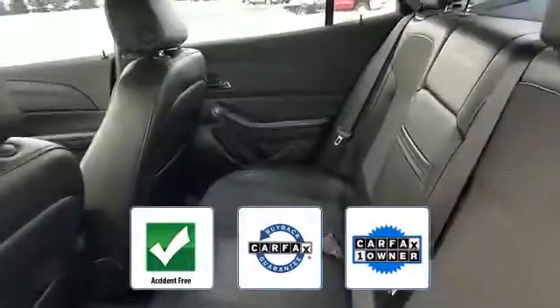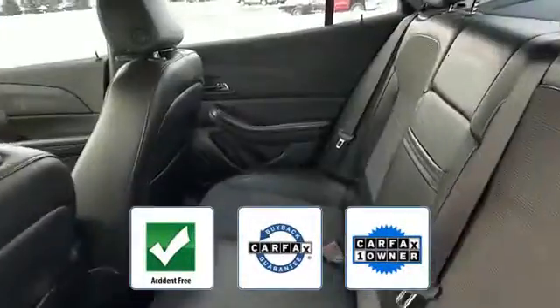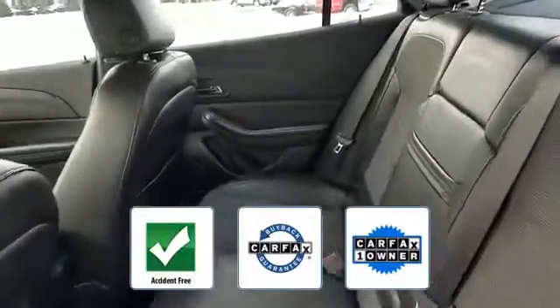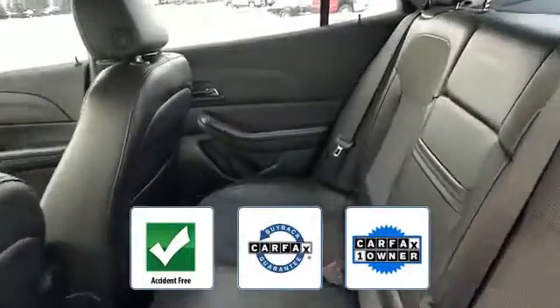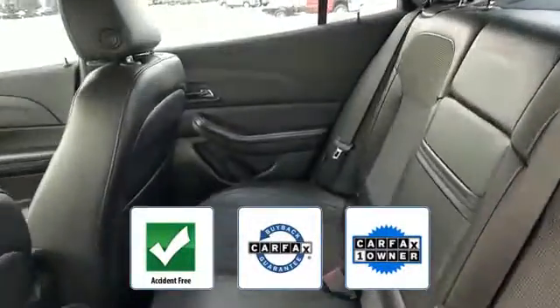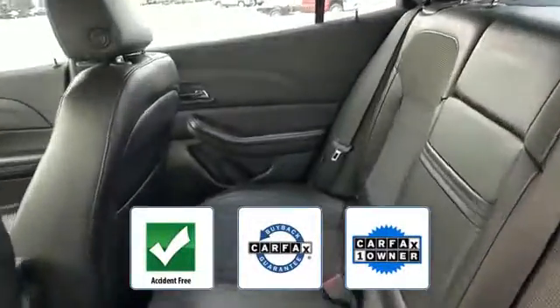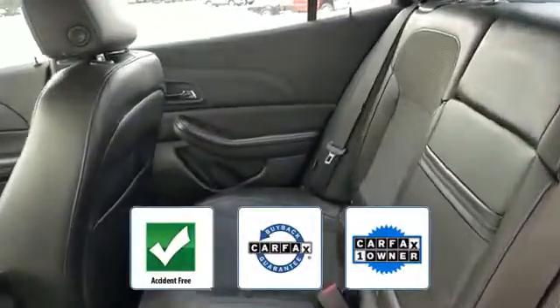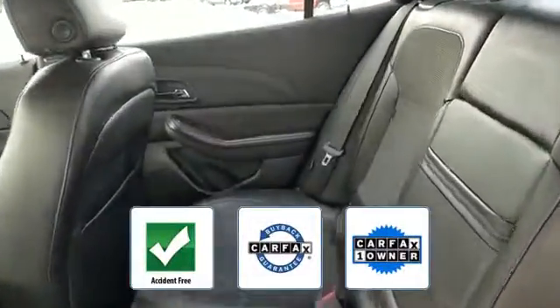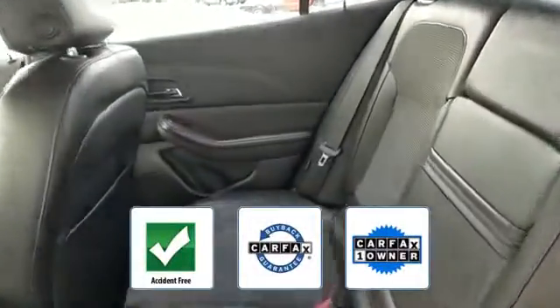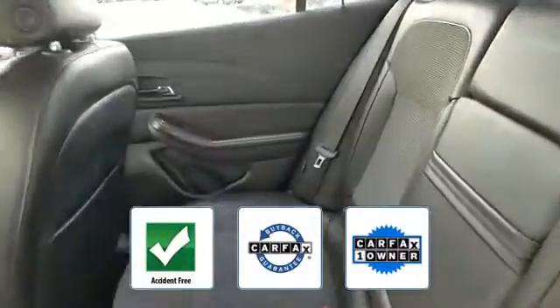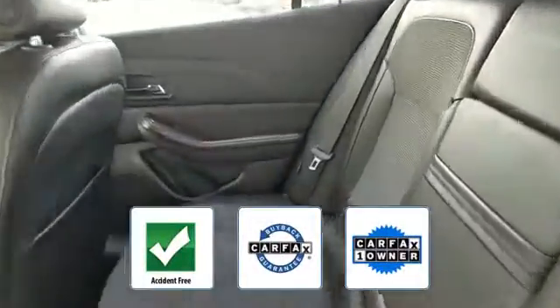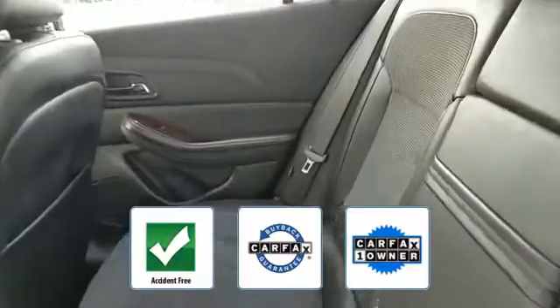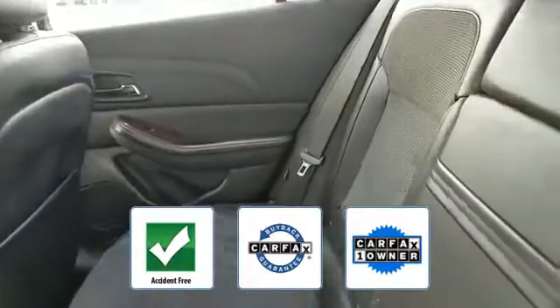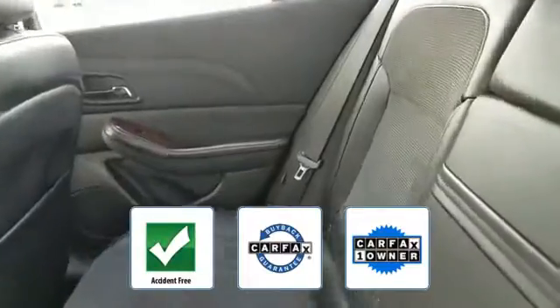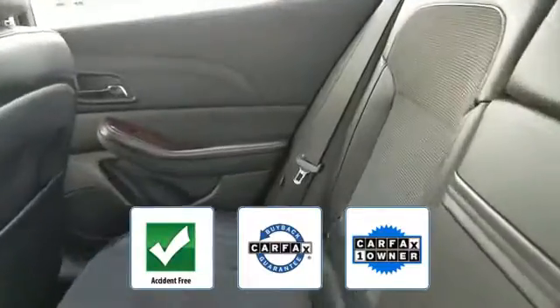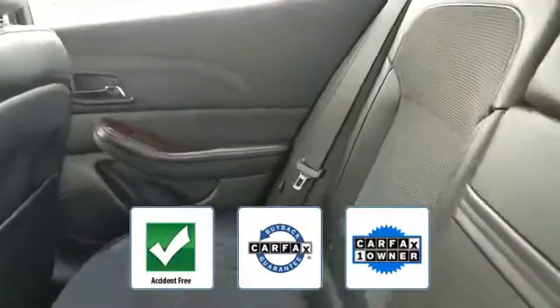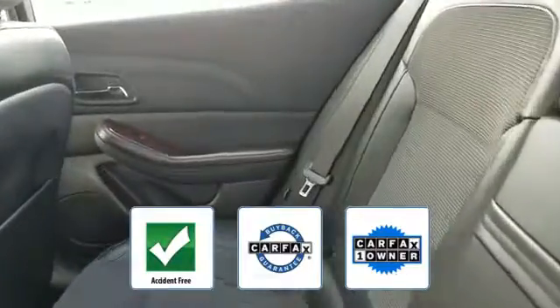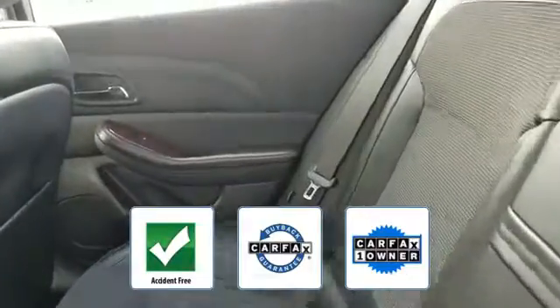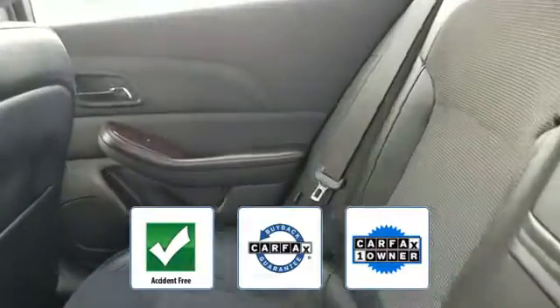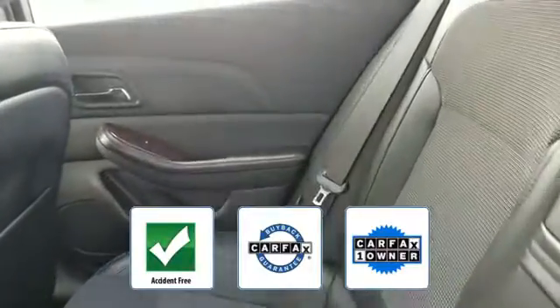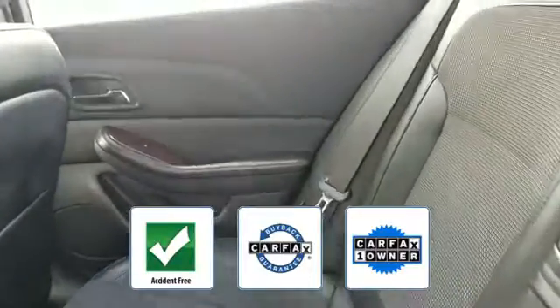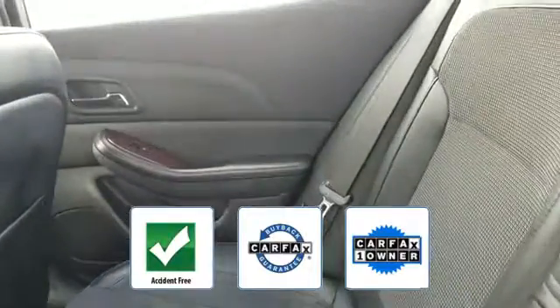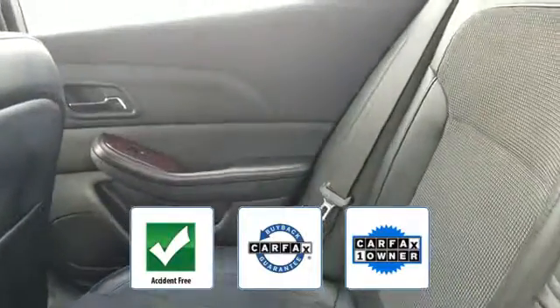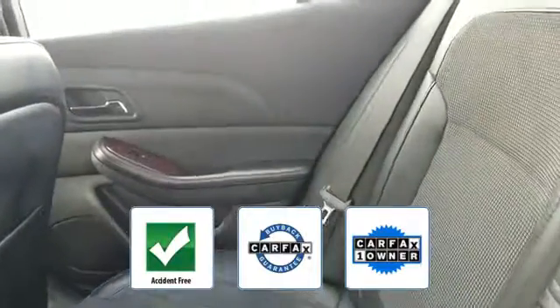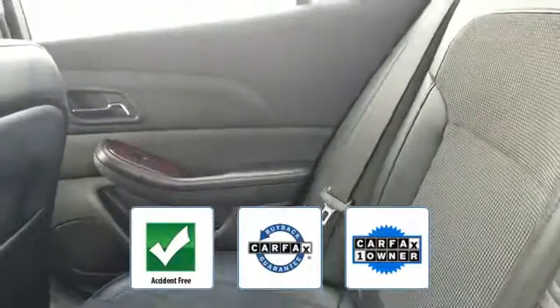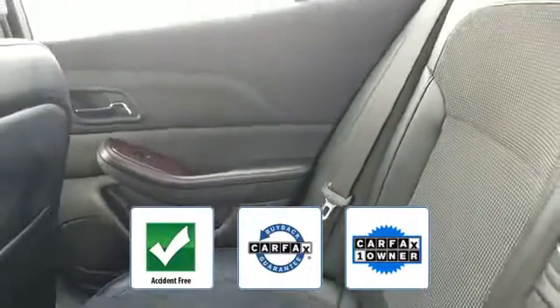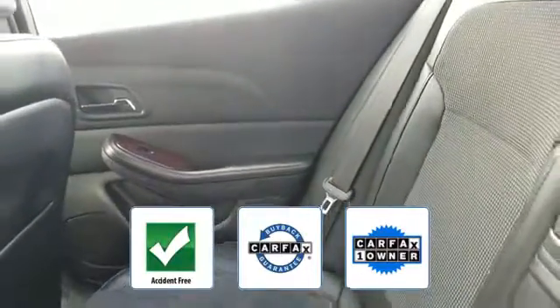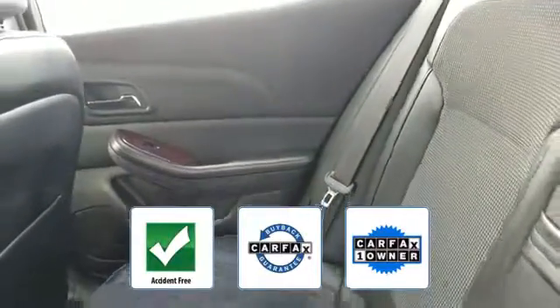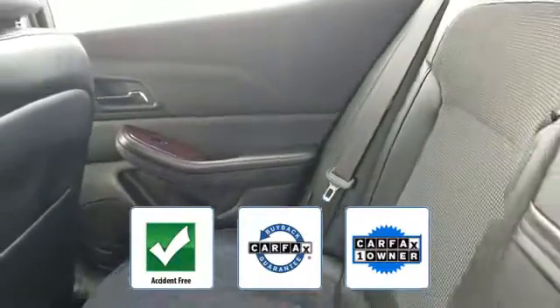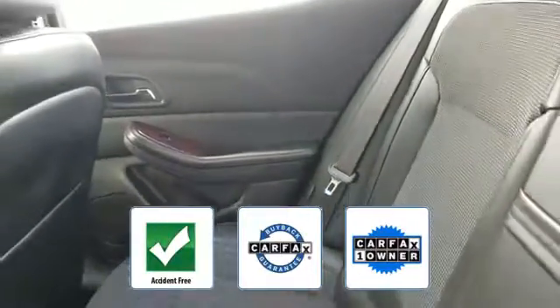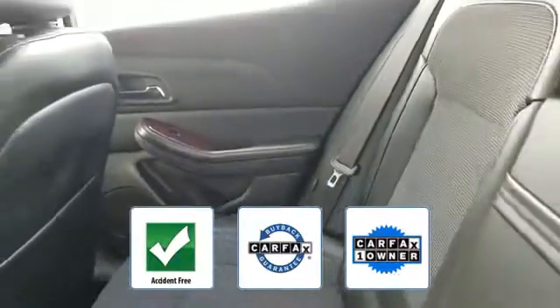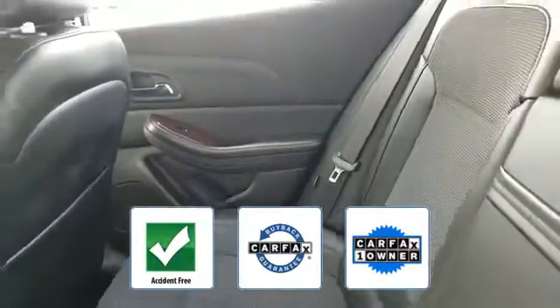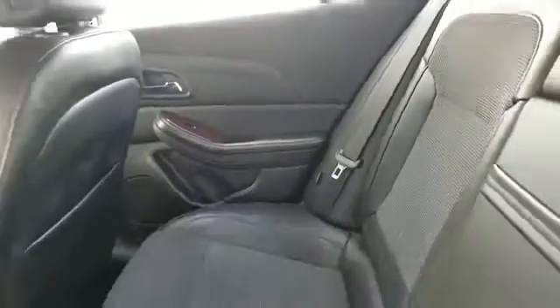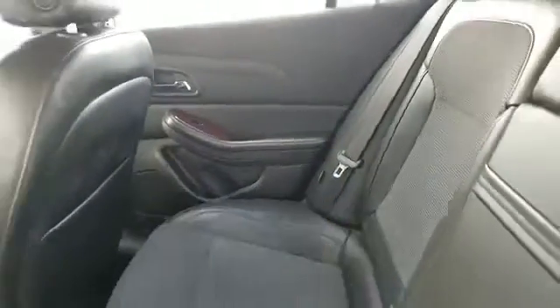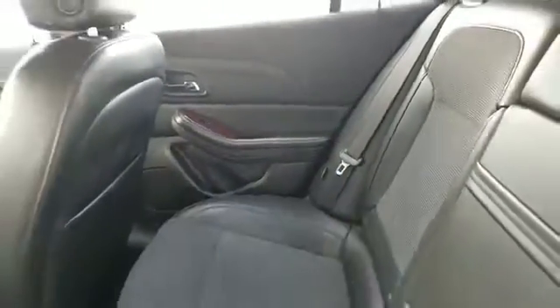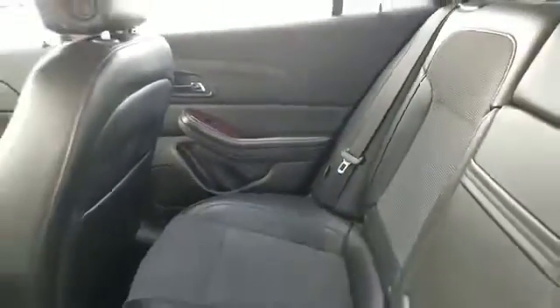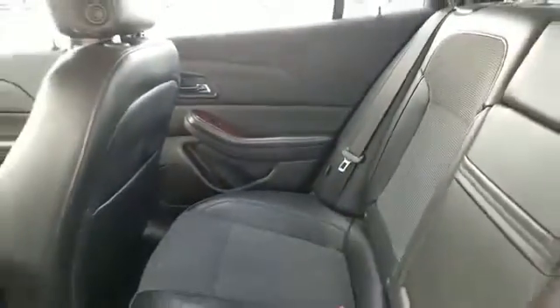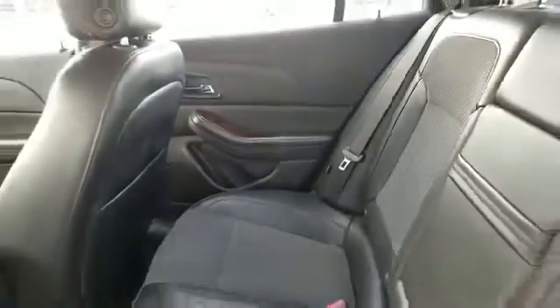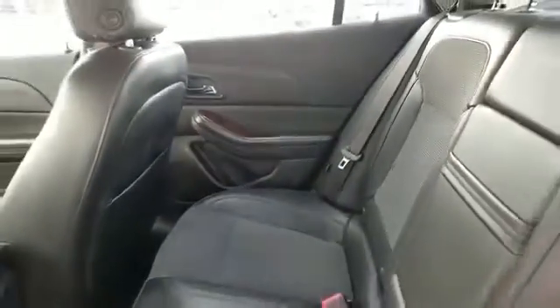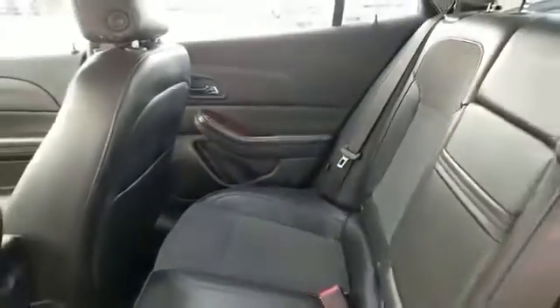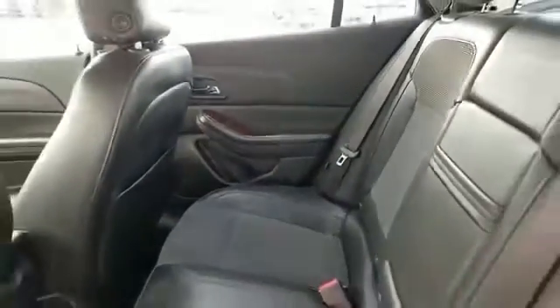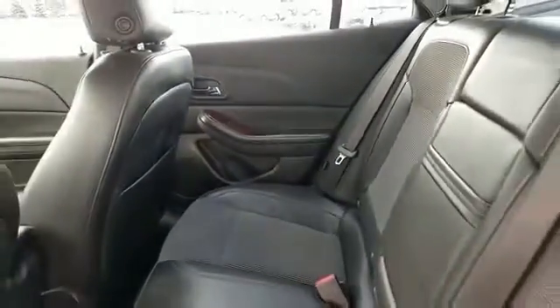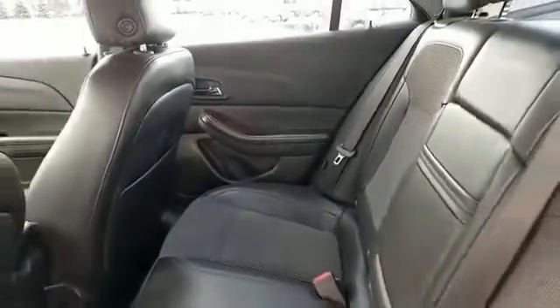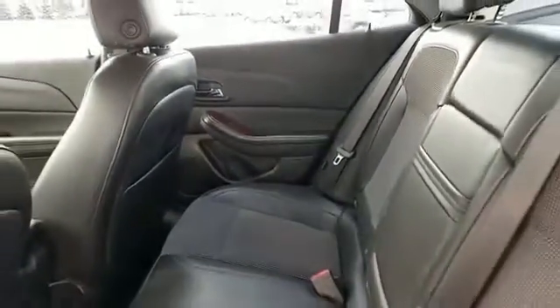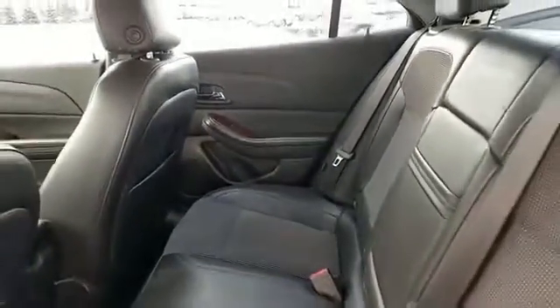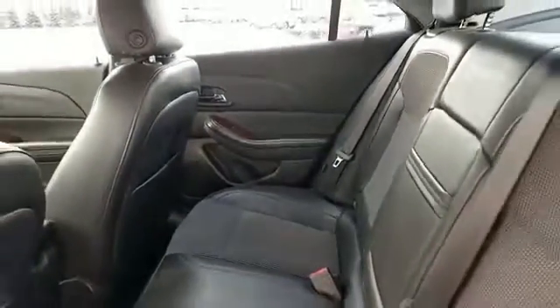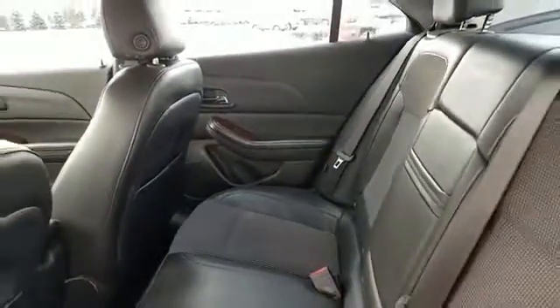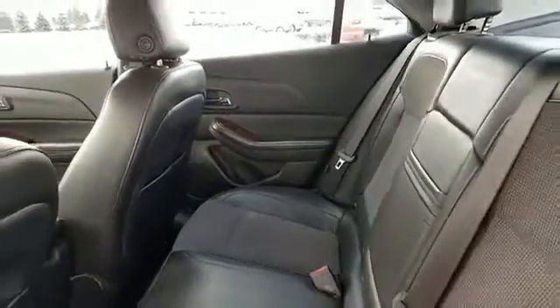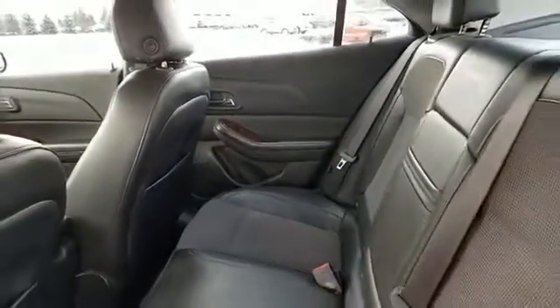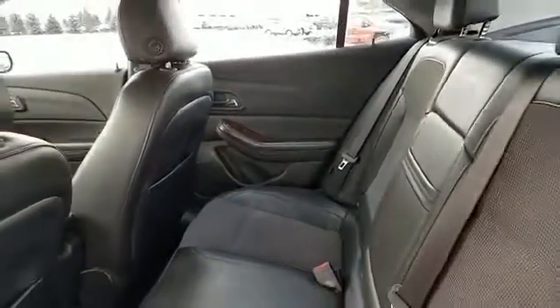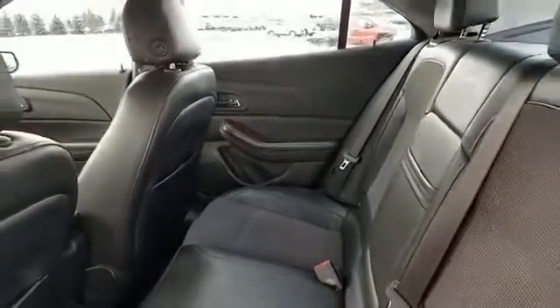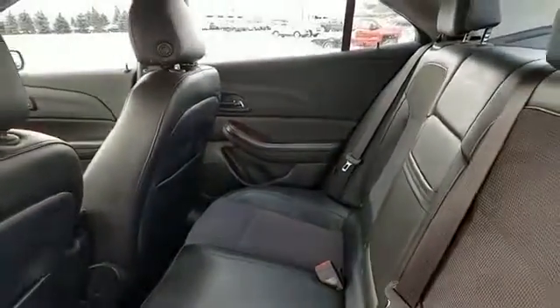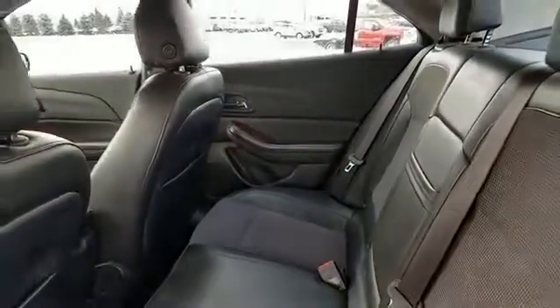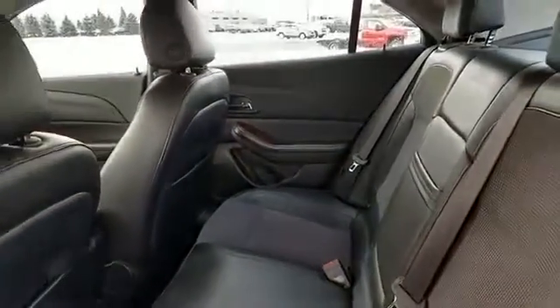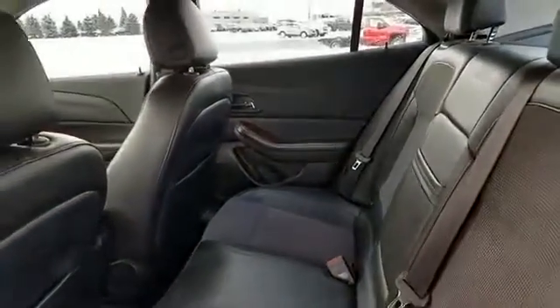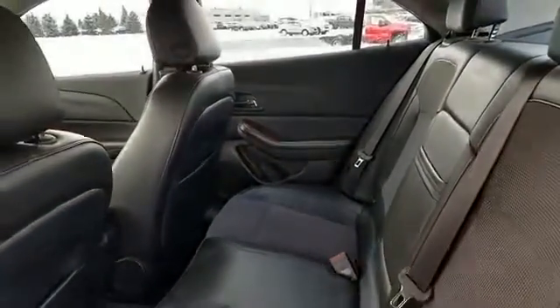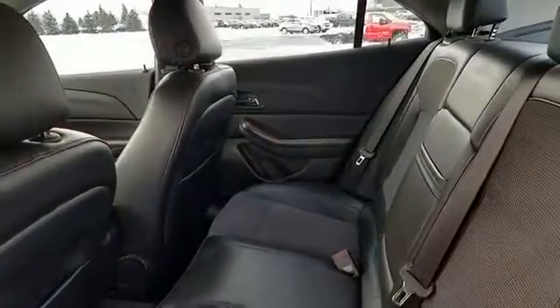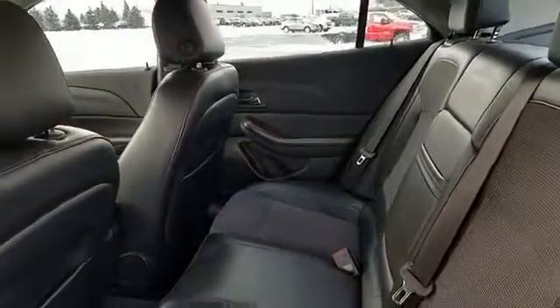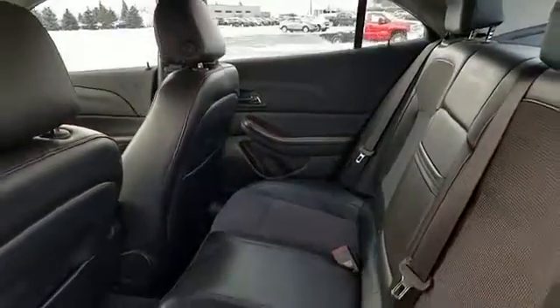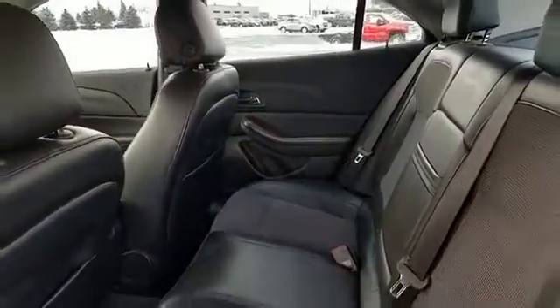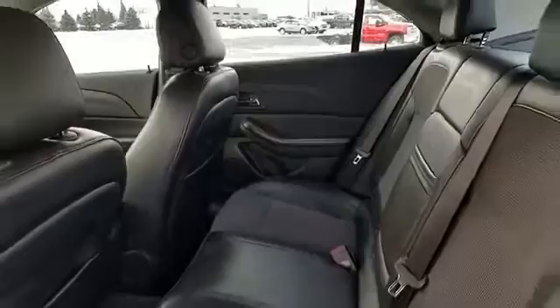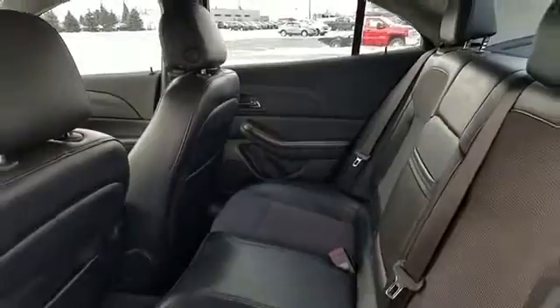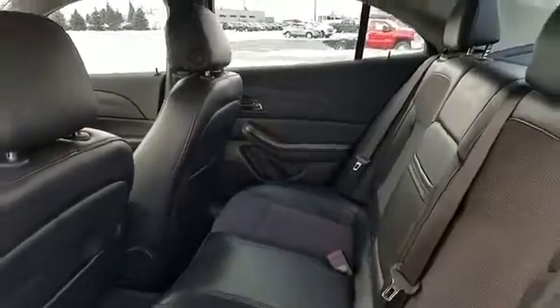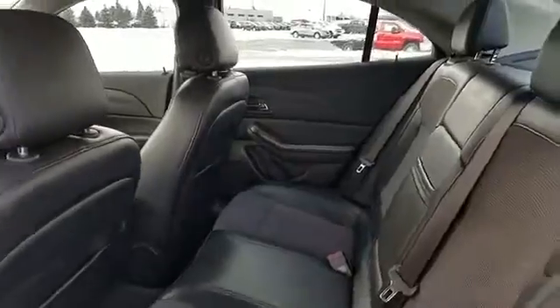And is a CARFAX one-owner vehicle. Experience the difference — test drive your dream car today.